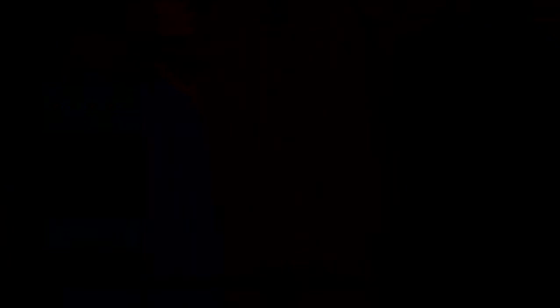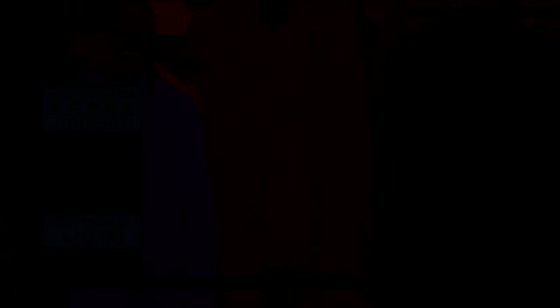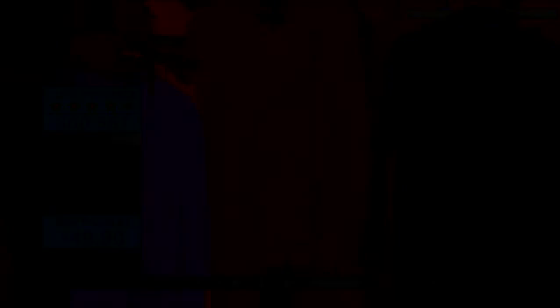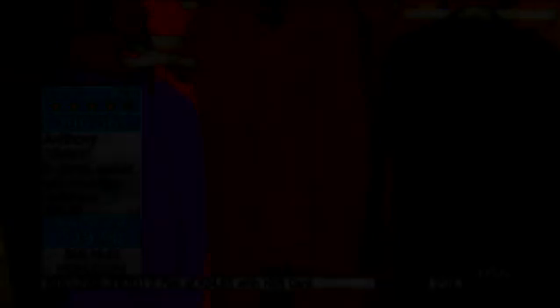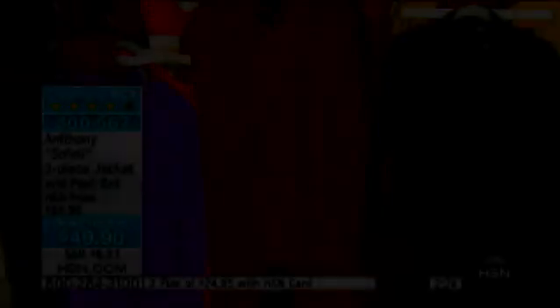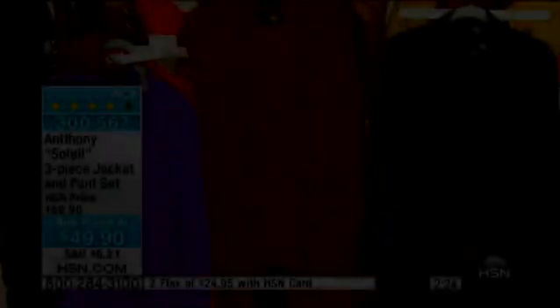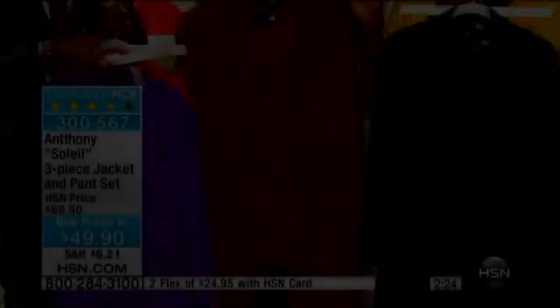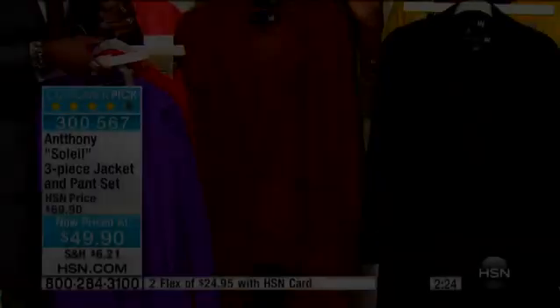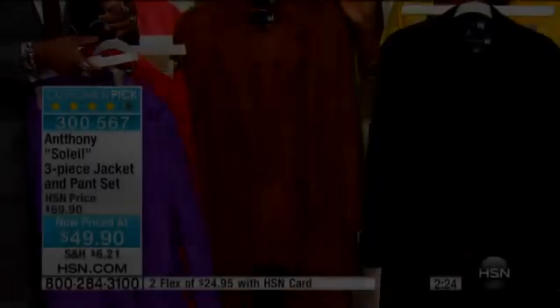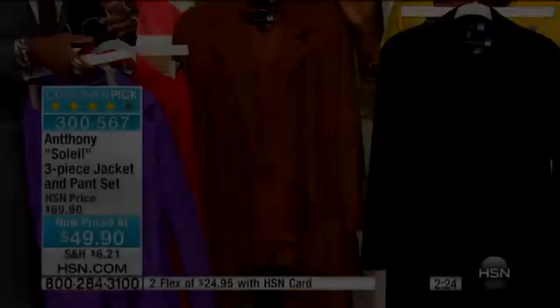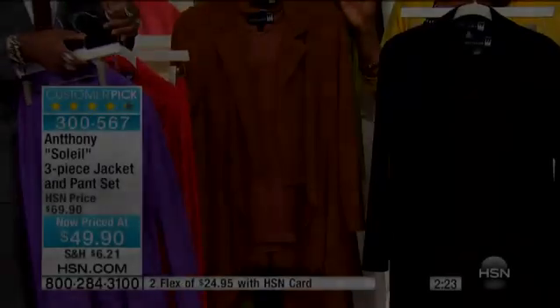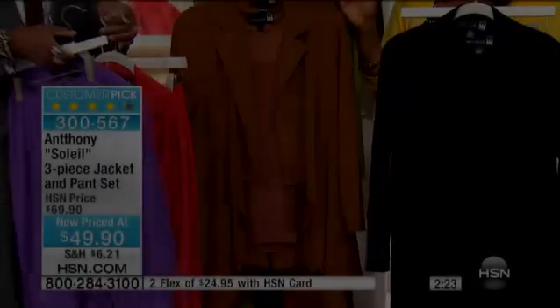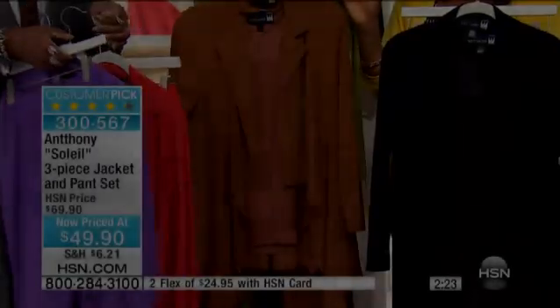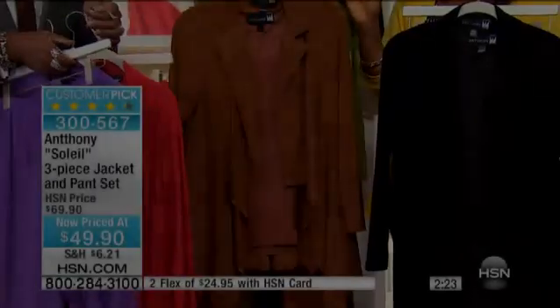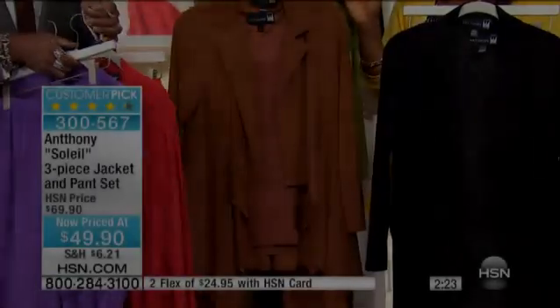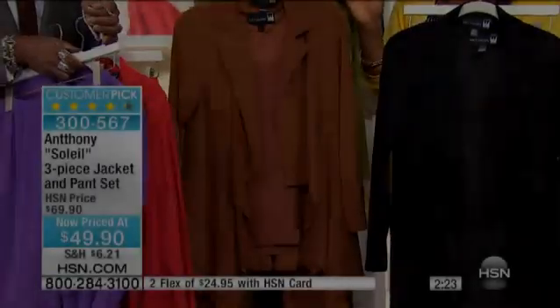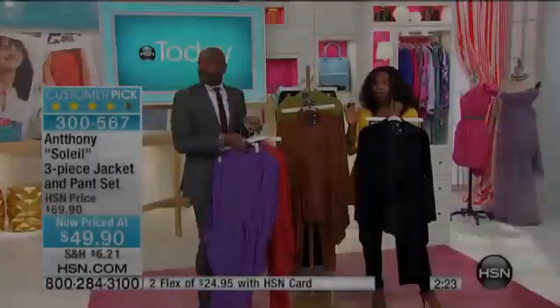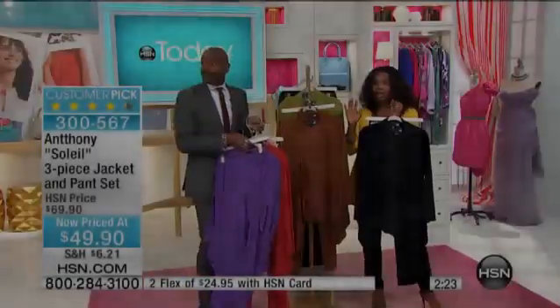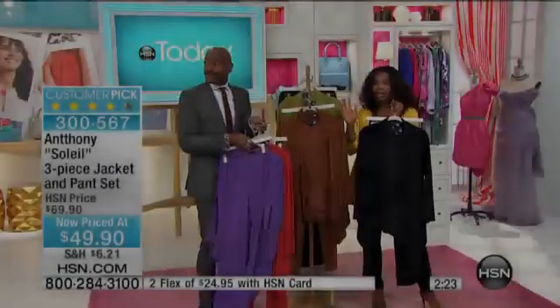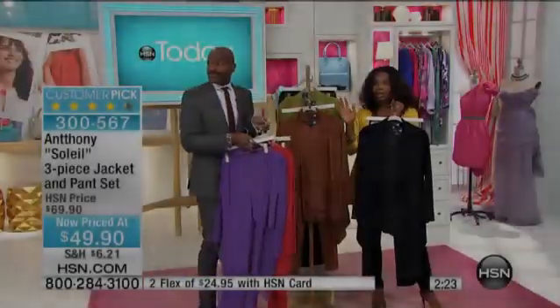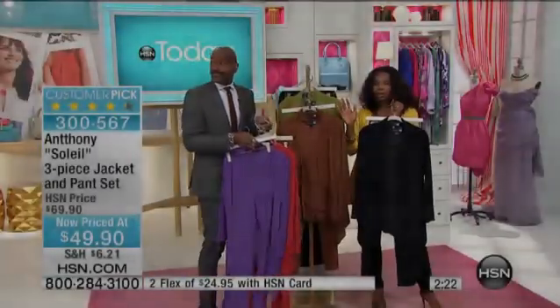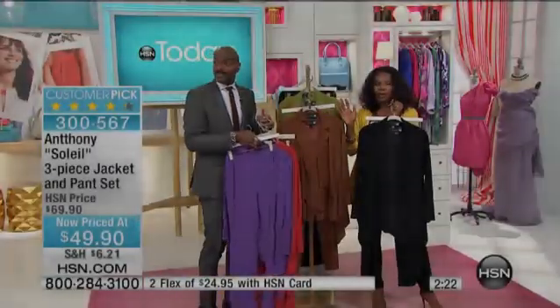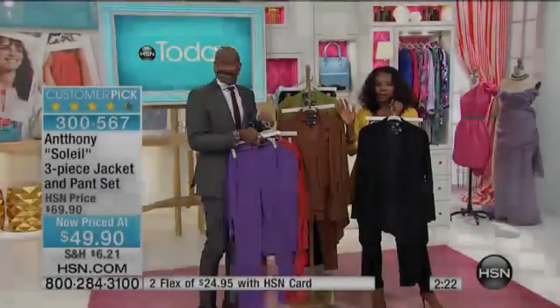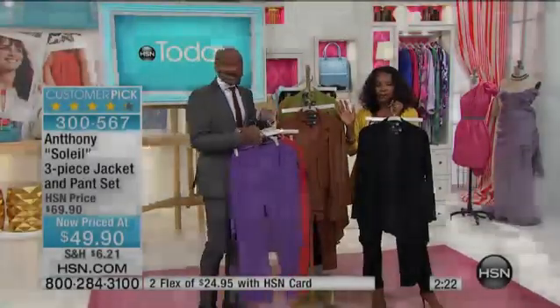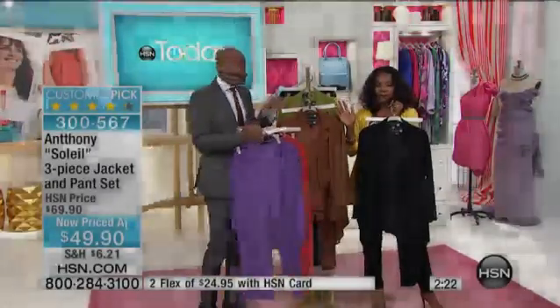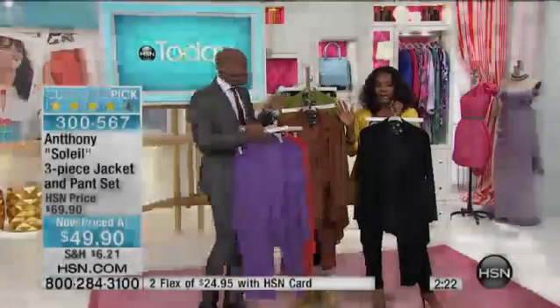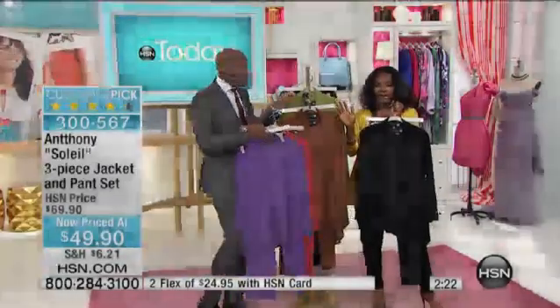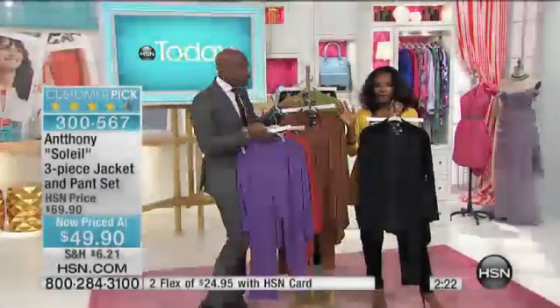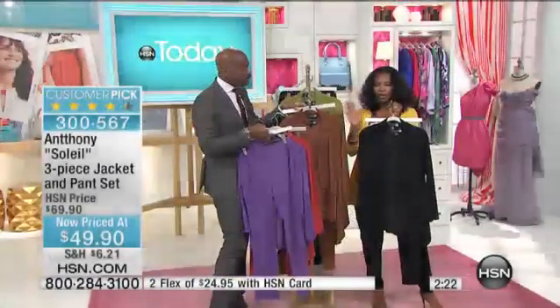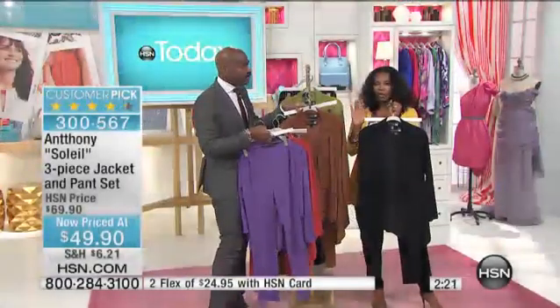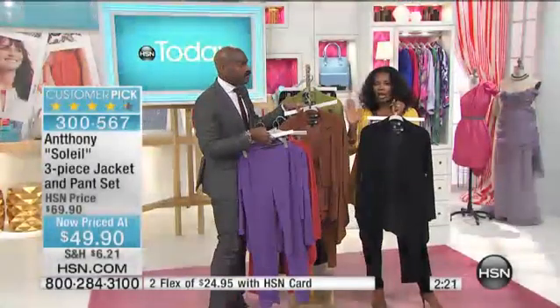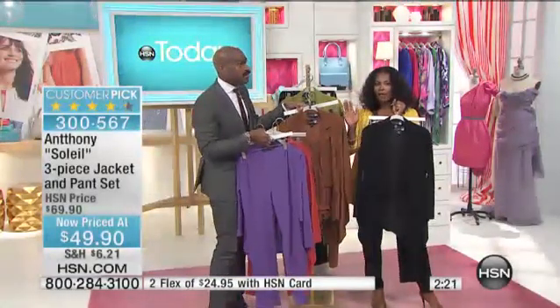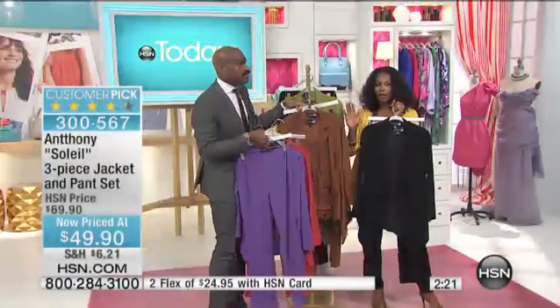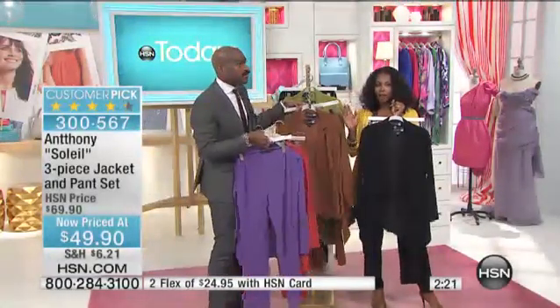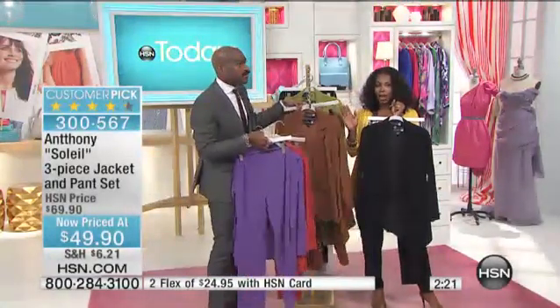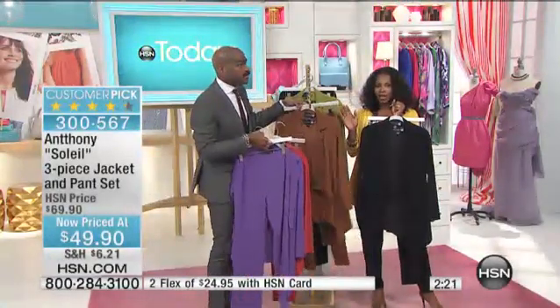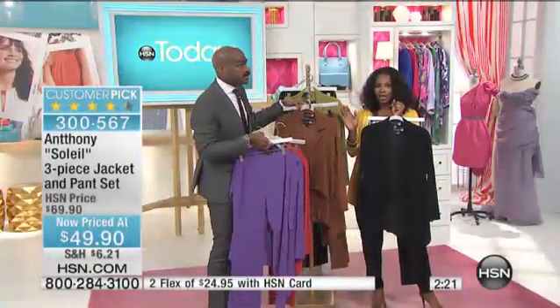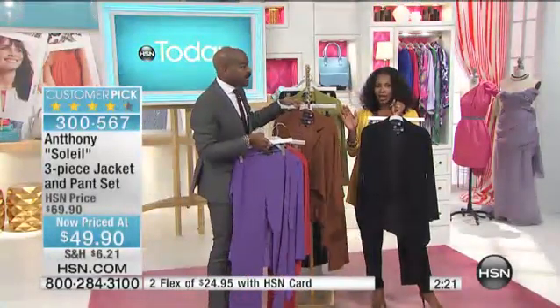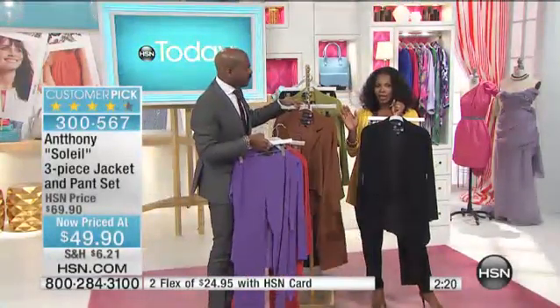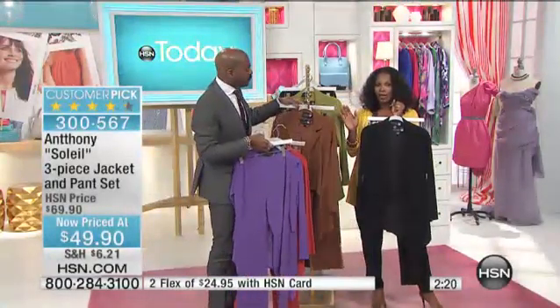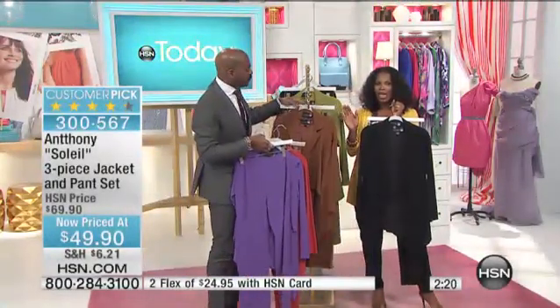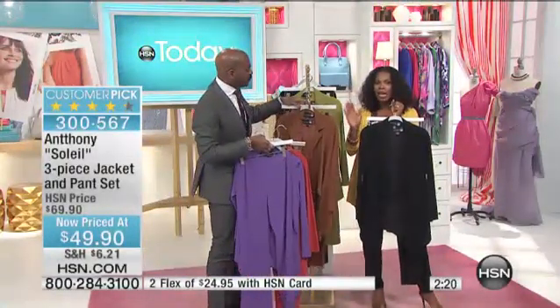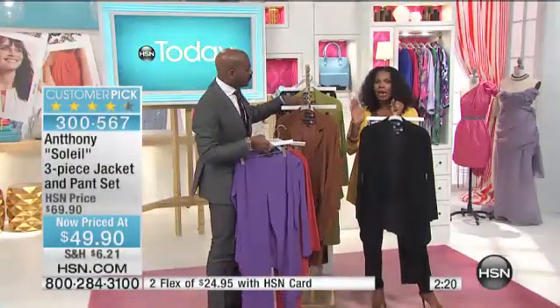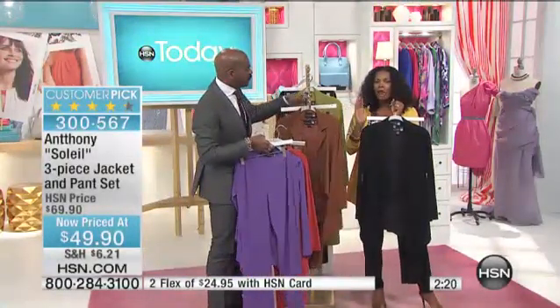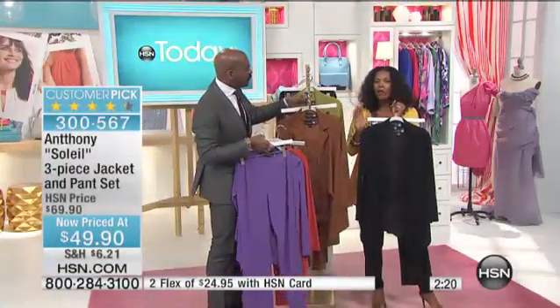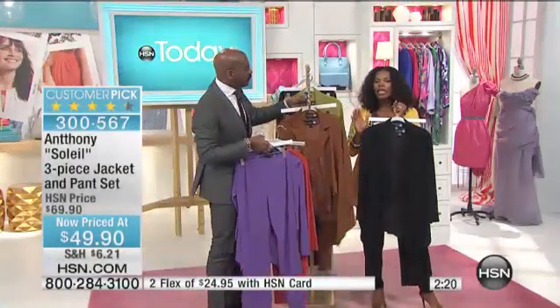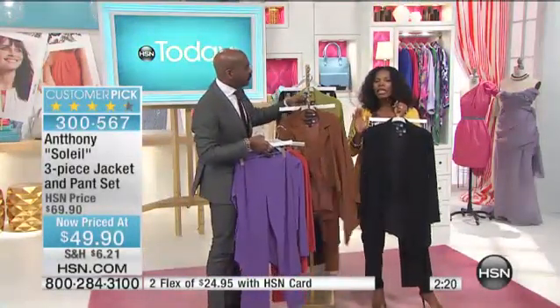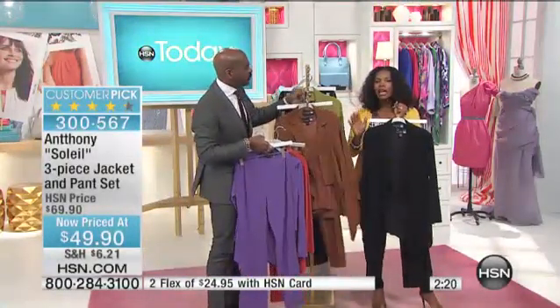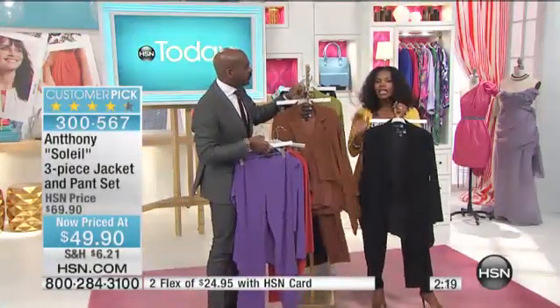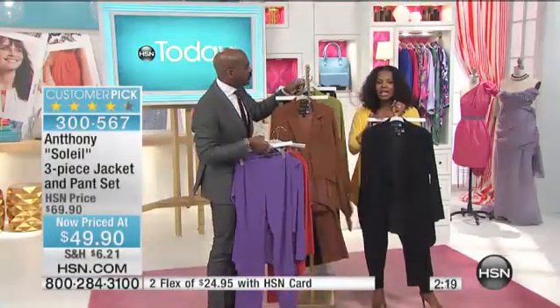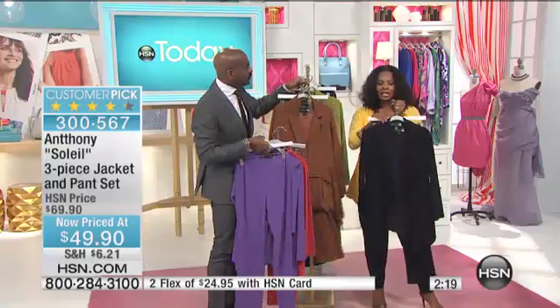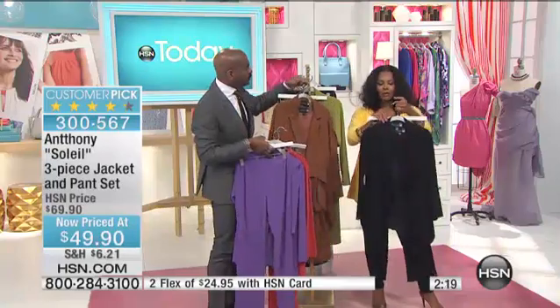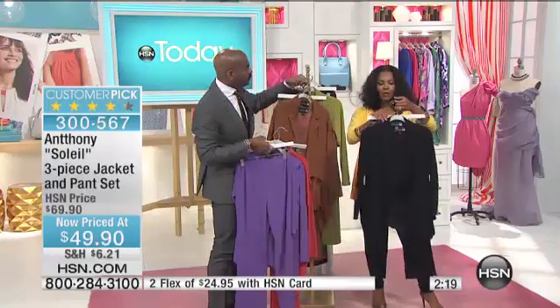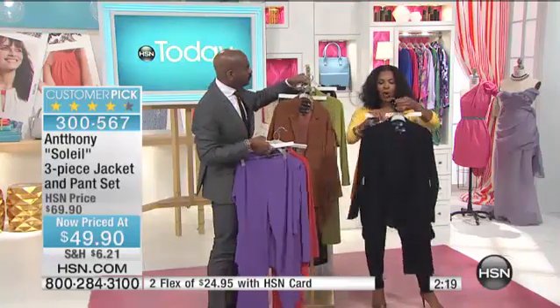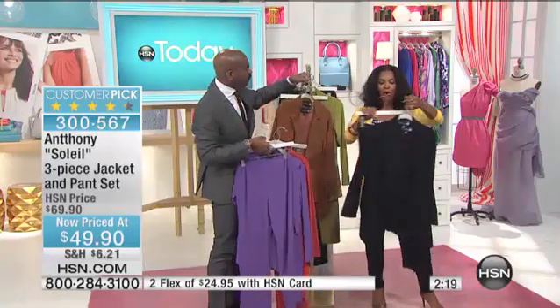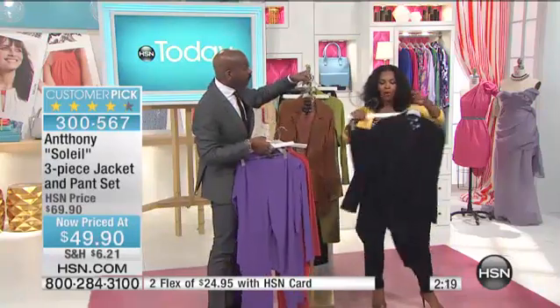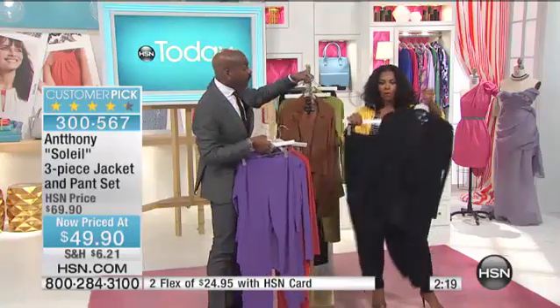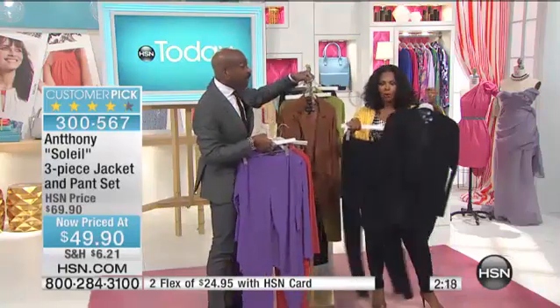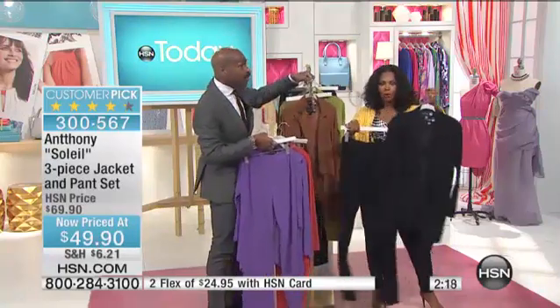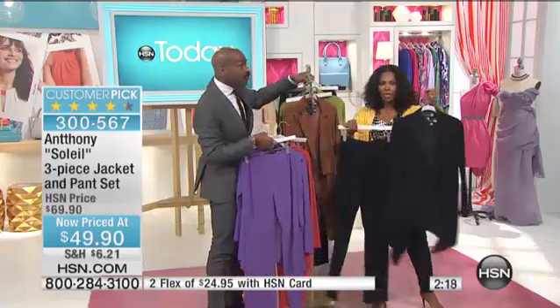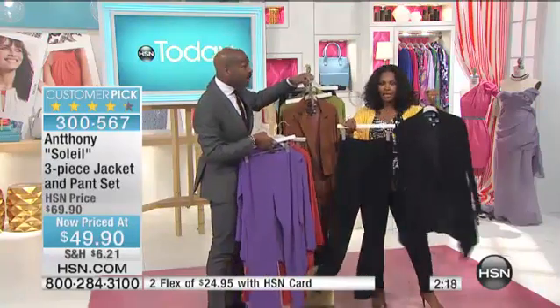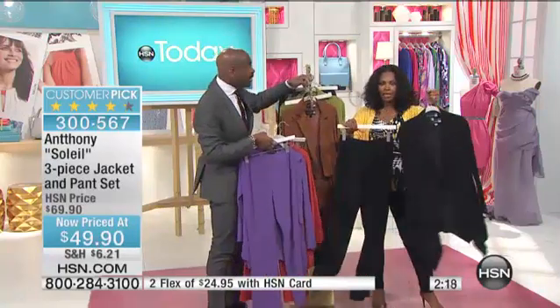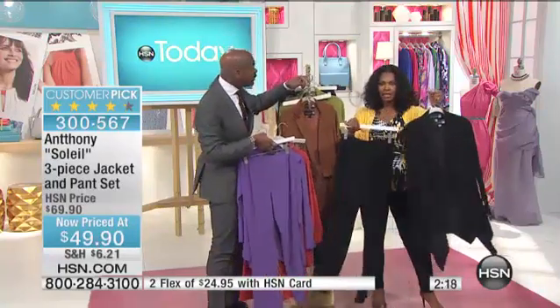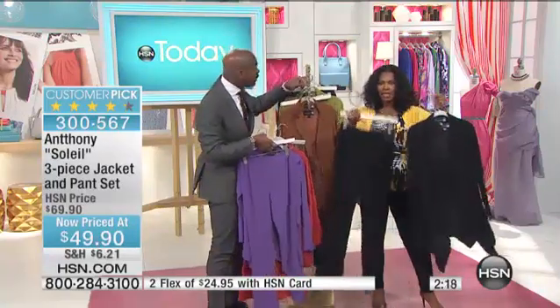But this is the thing — I know that our clock is running down, we don't have a whole lot of time. $49.90 for all three pieces. Three pieces?